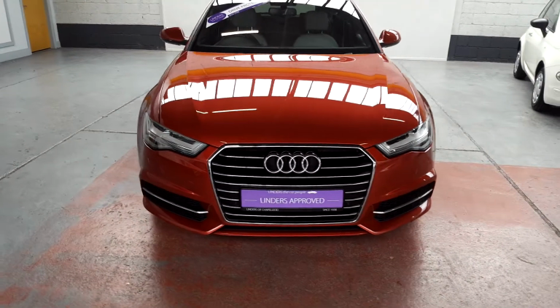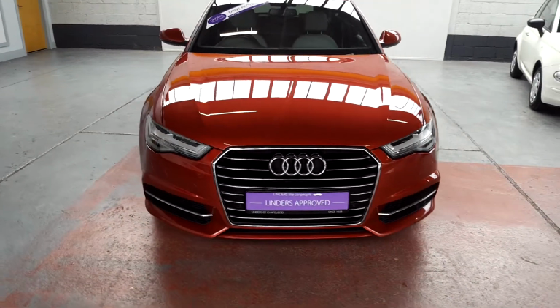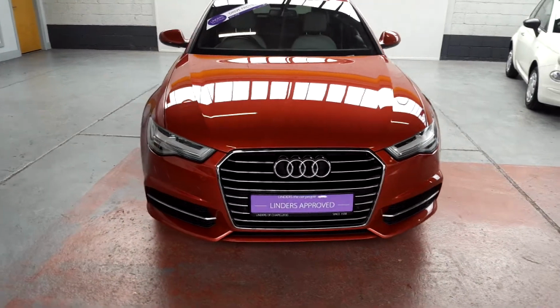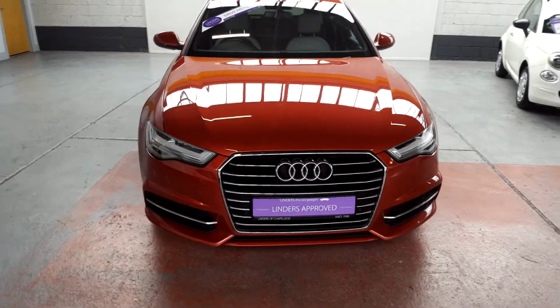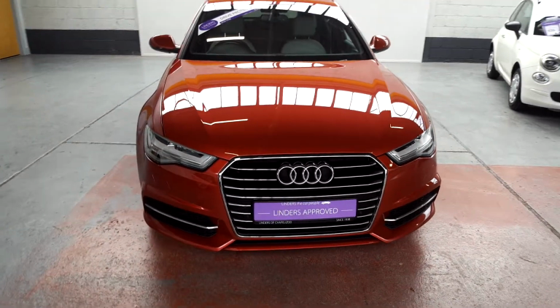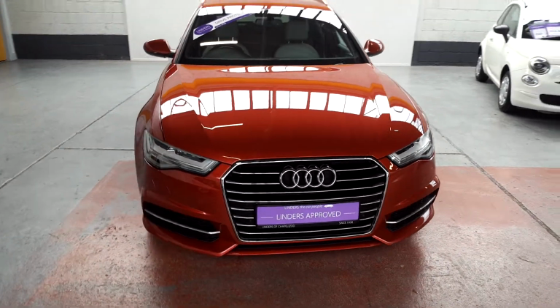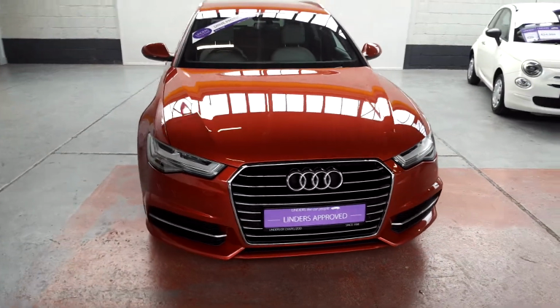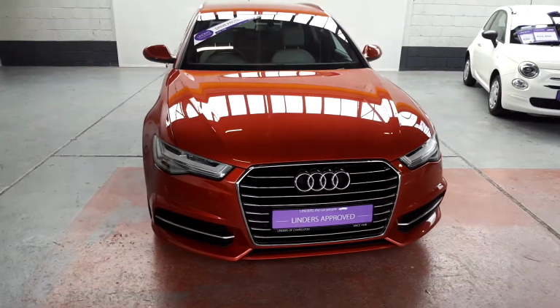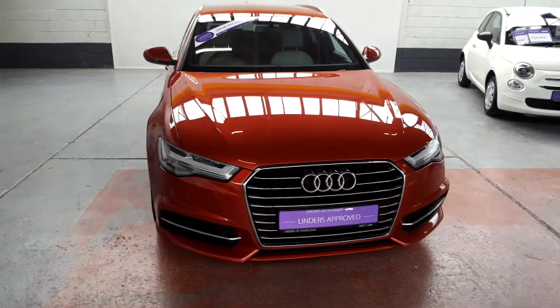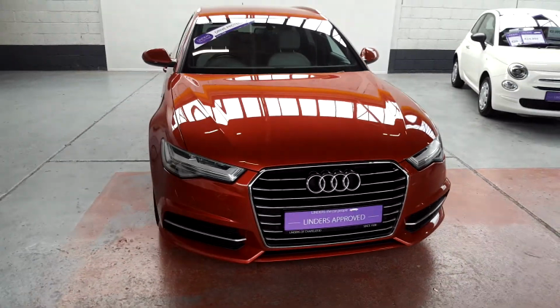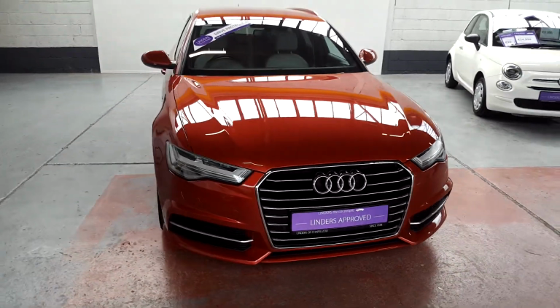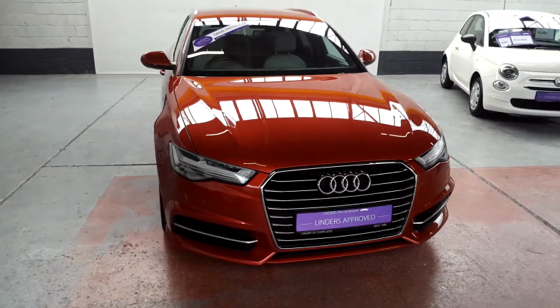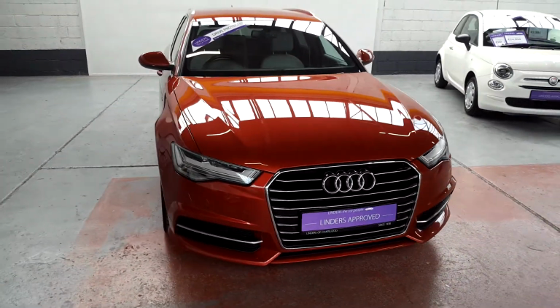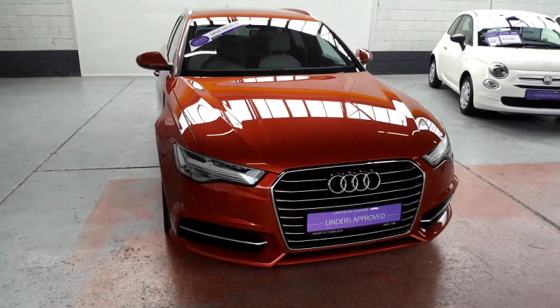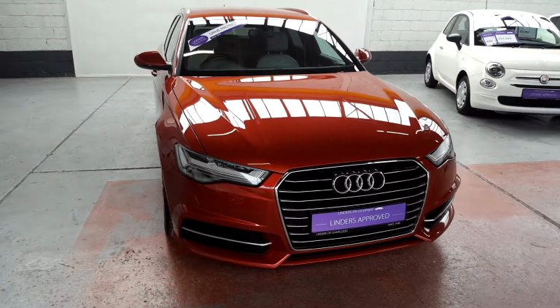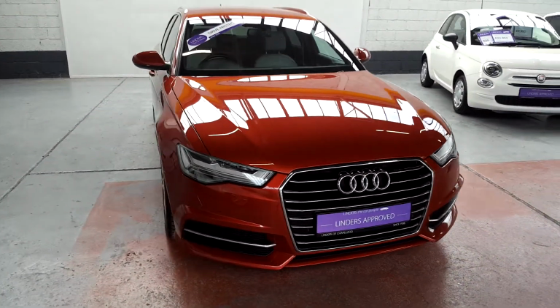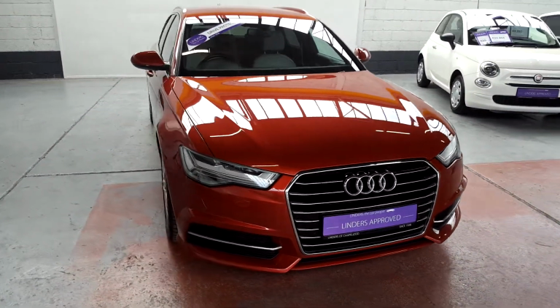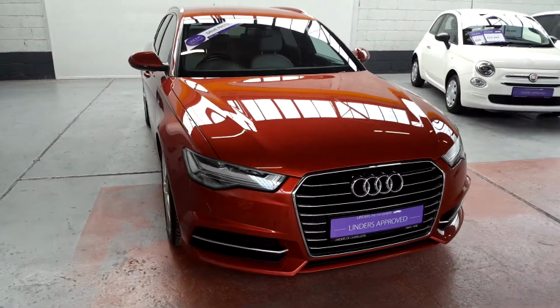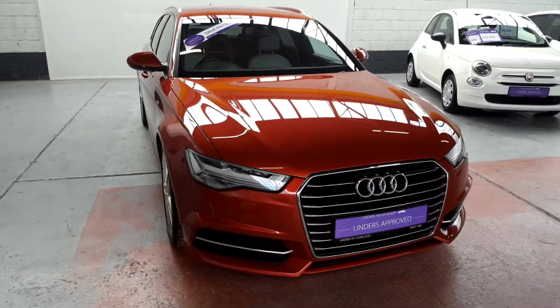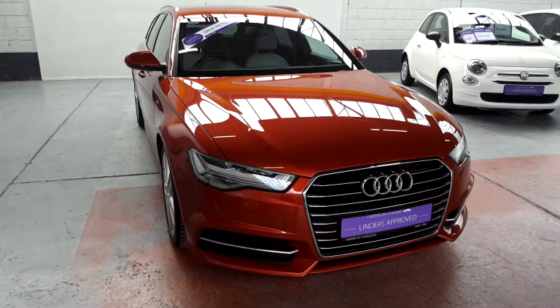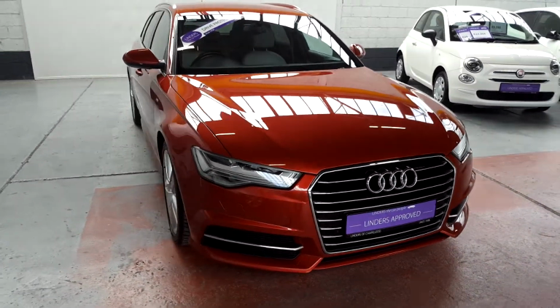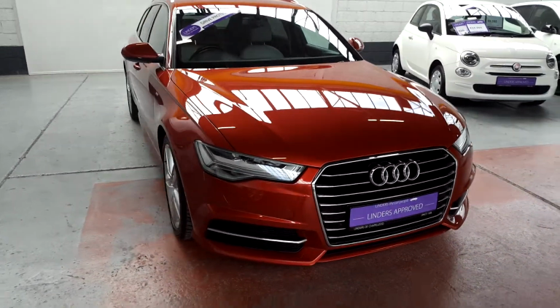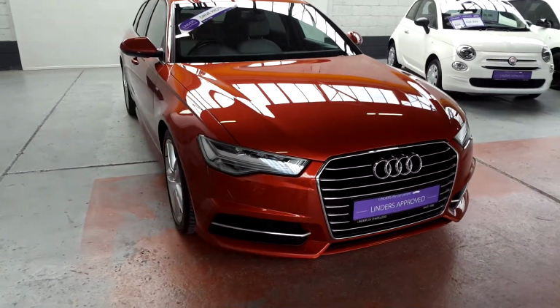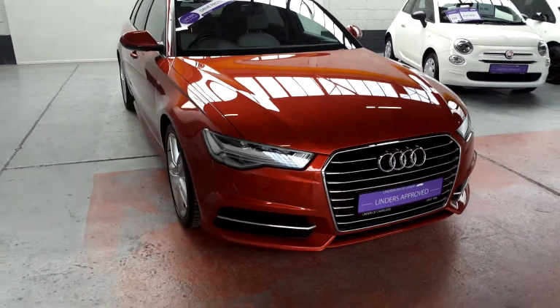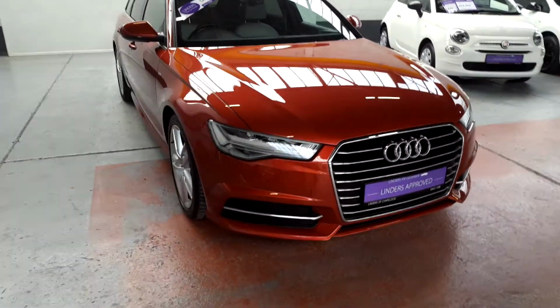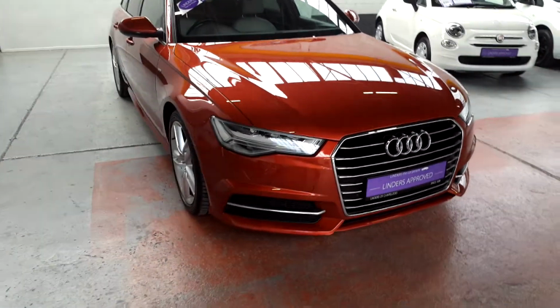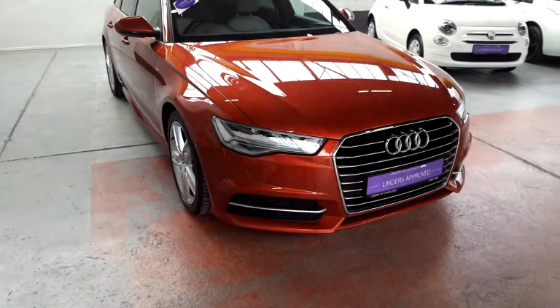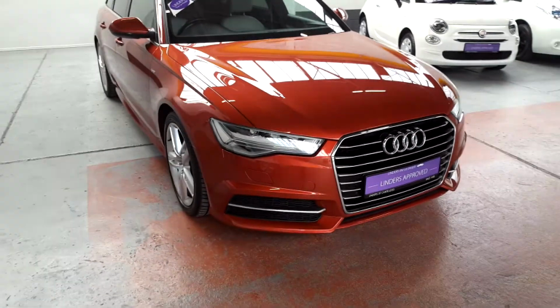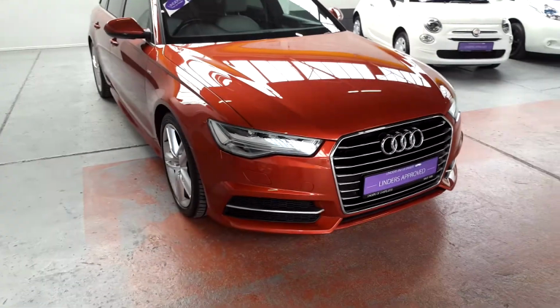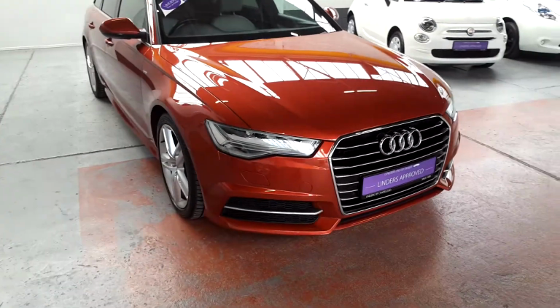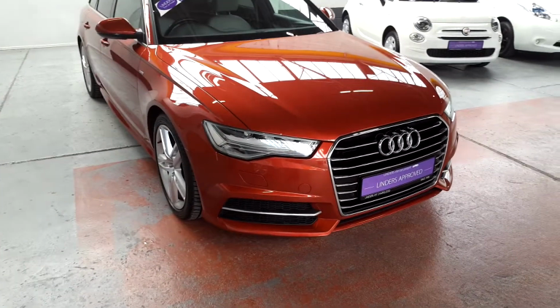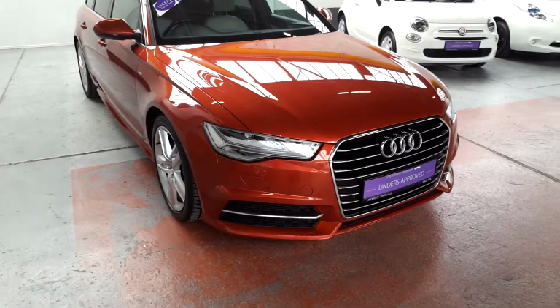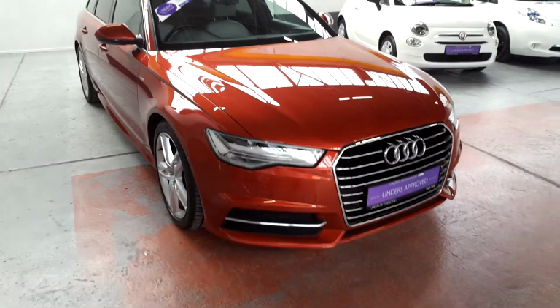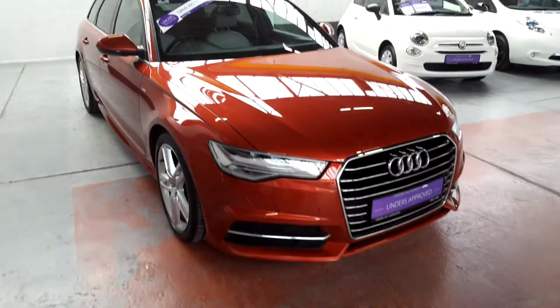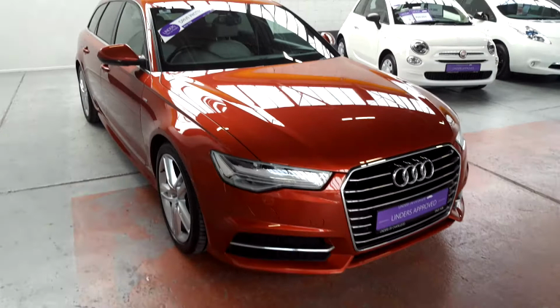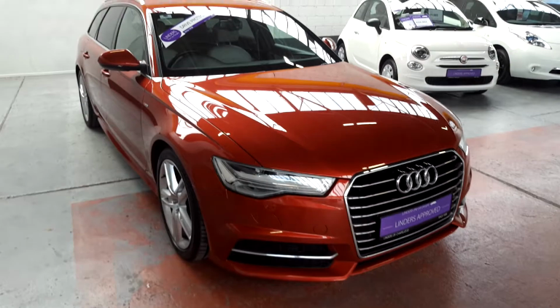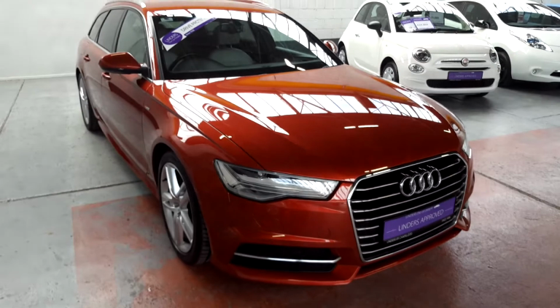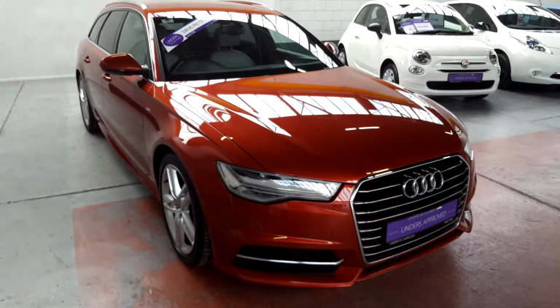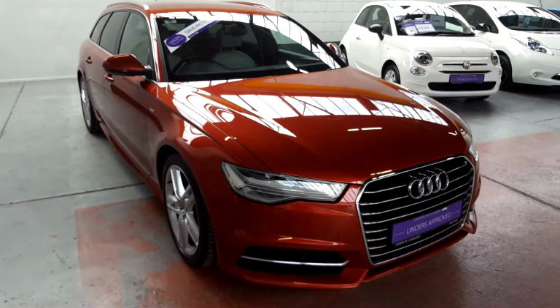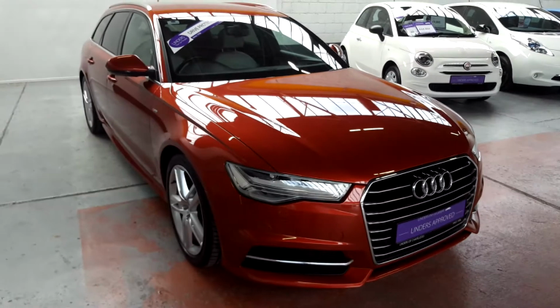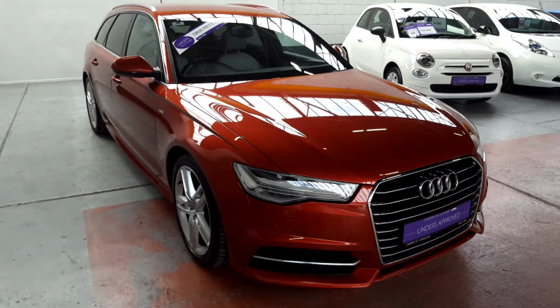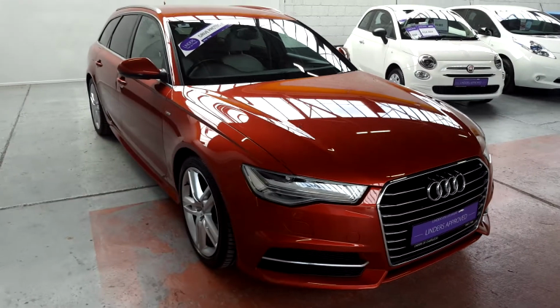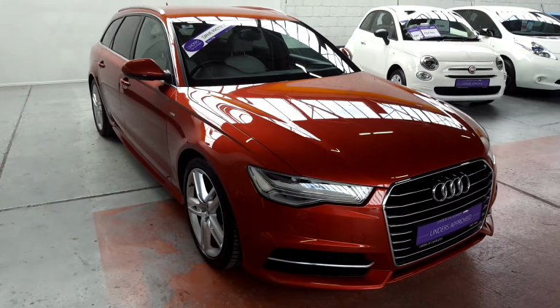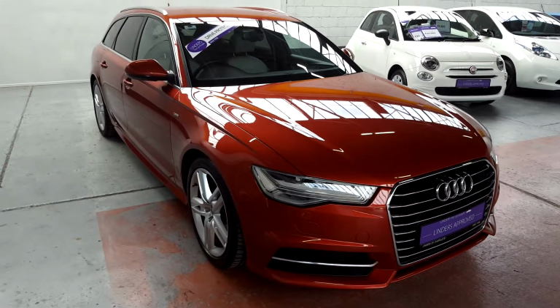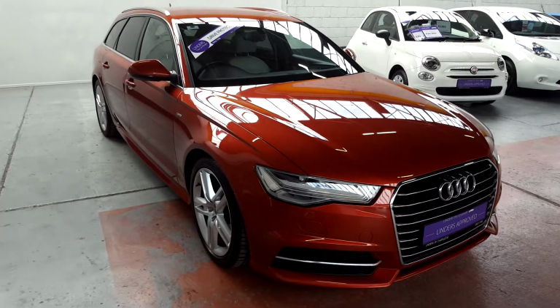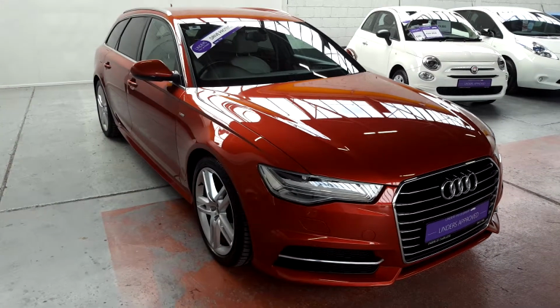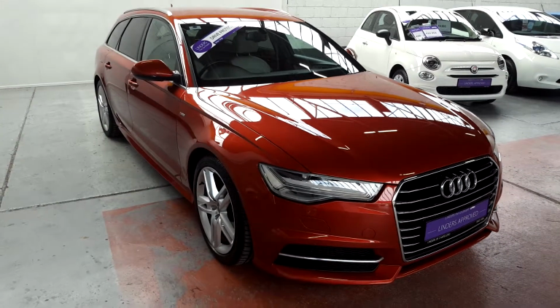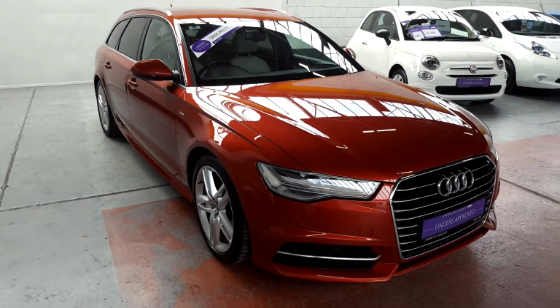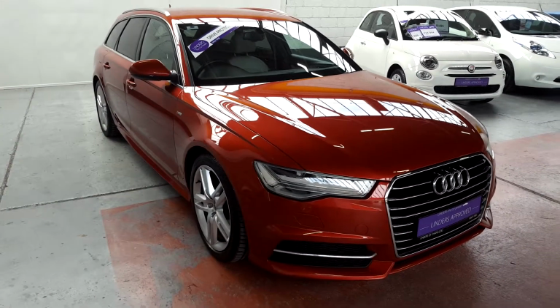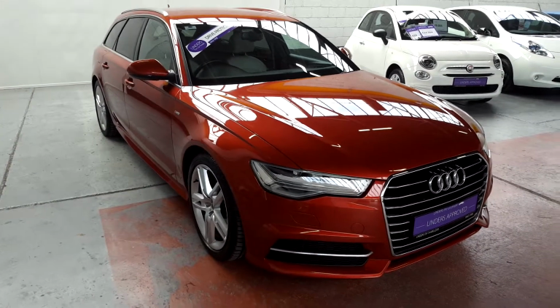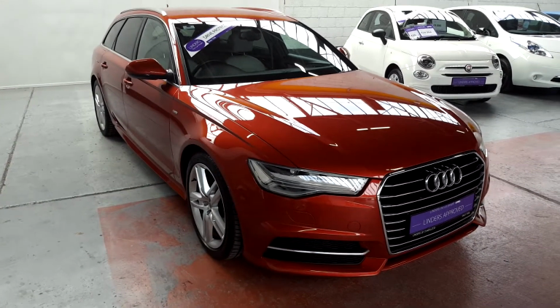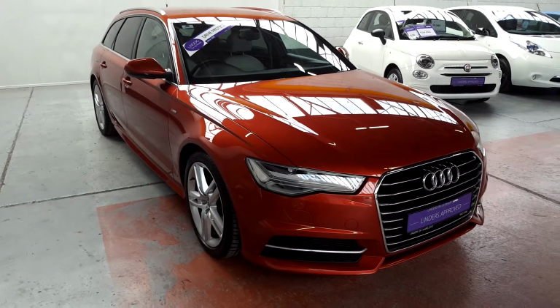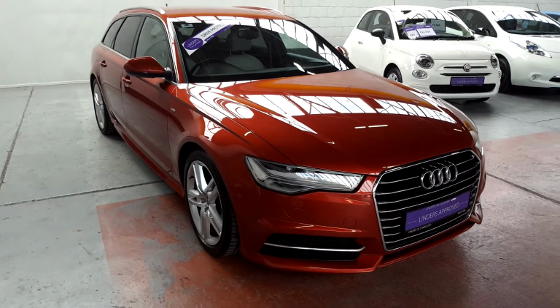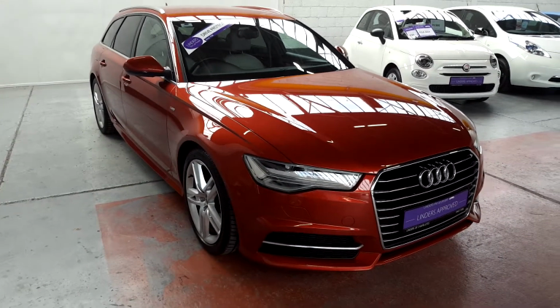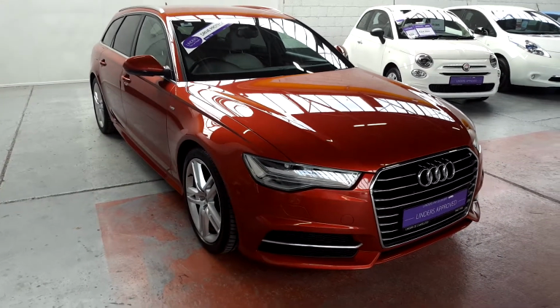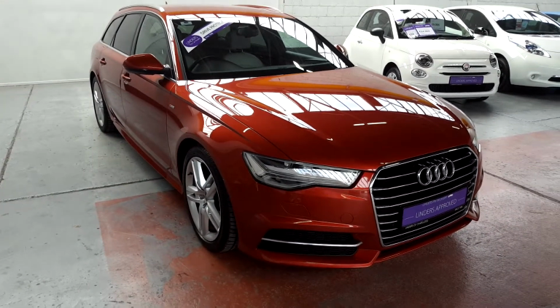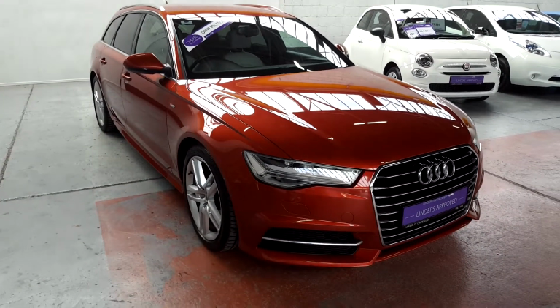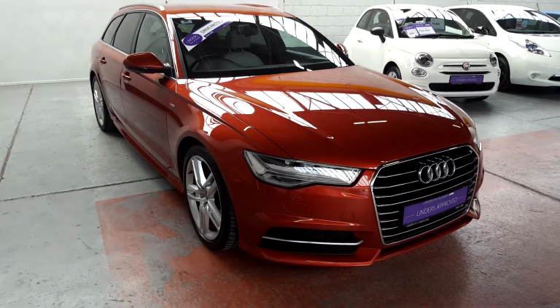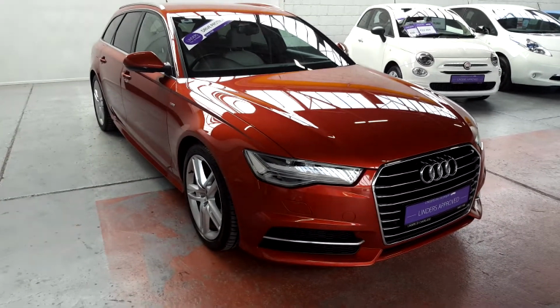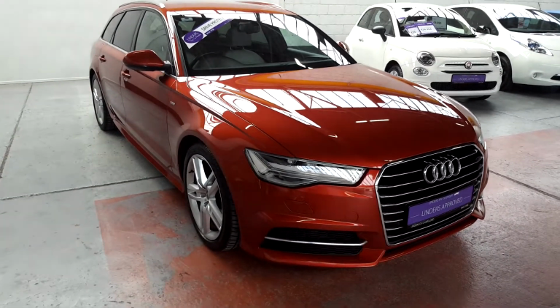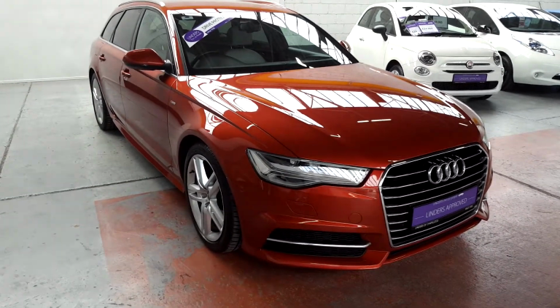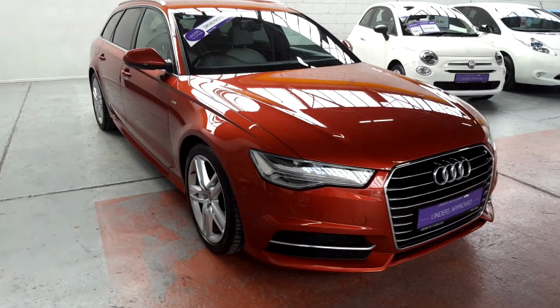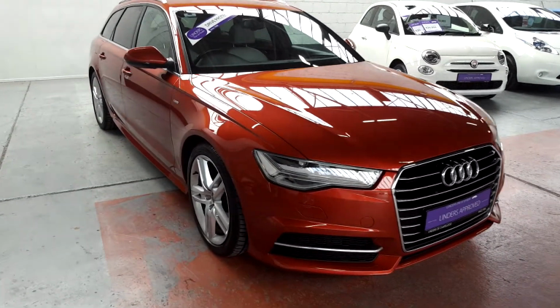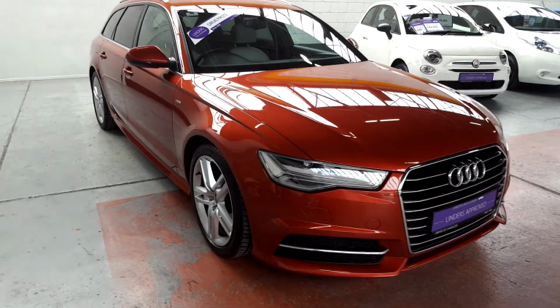Hi folks, Luke here from Linders down here in Chapel. I want to show you this stunning 2015 Audi A6 Advanced.